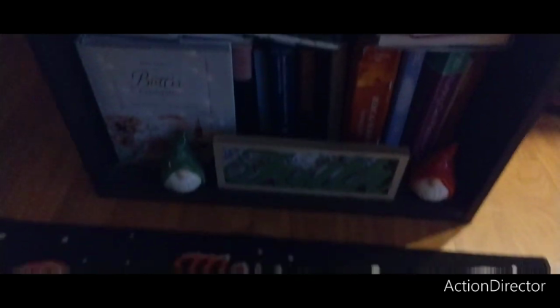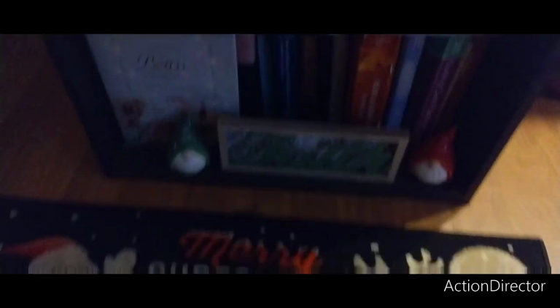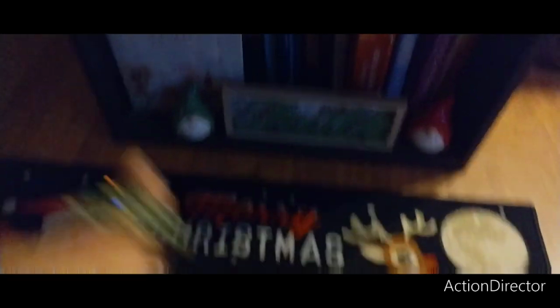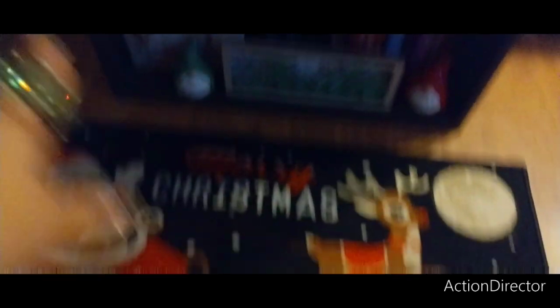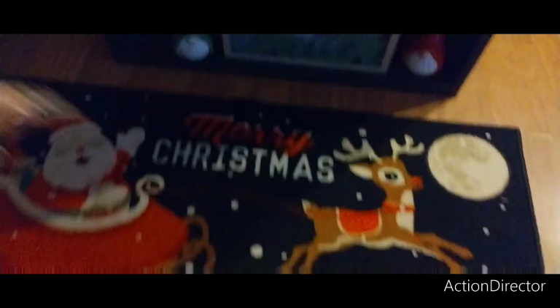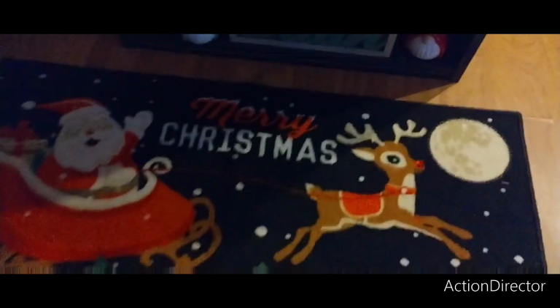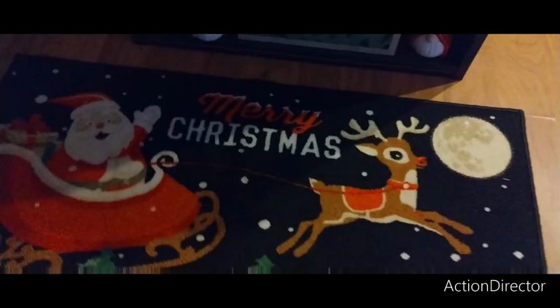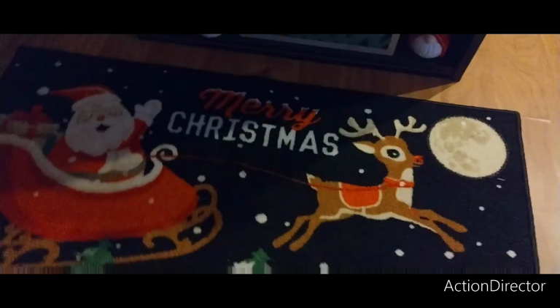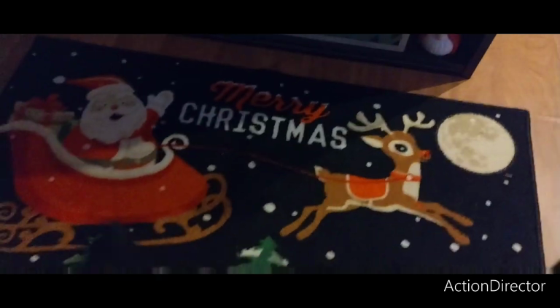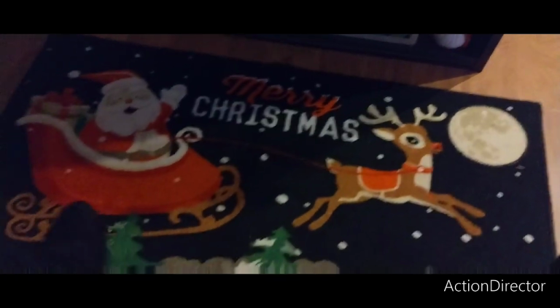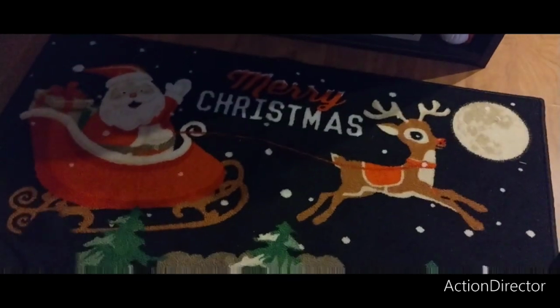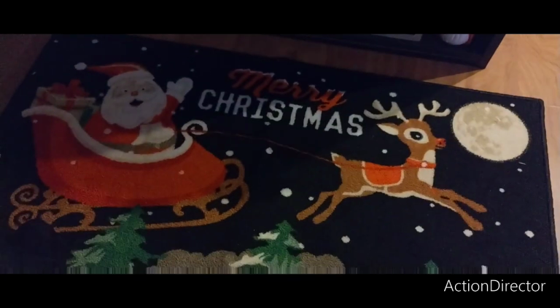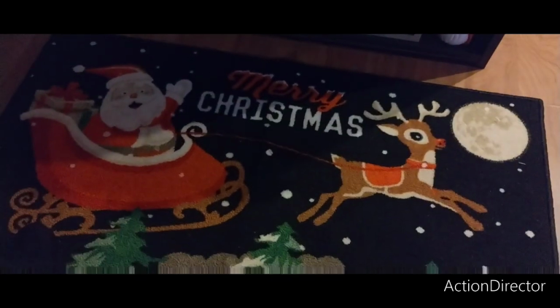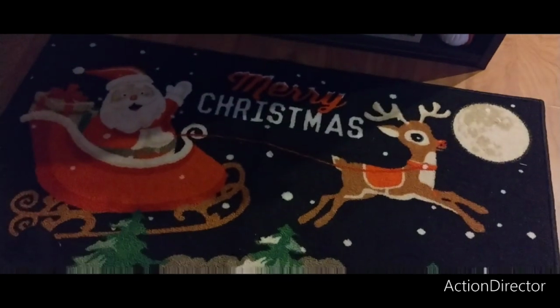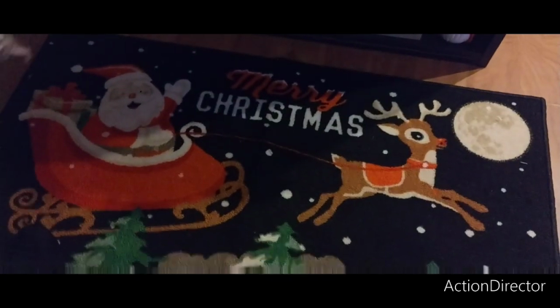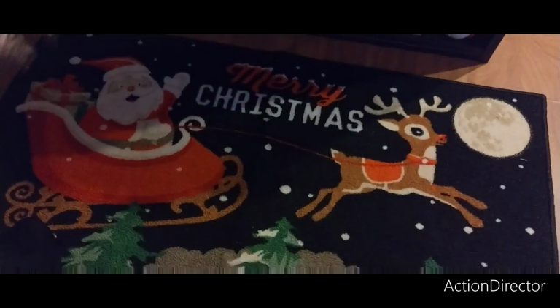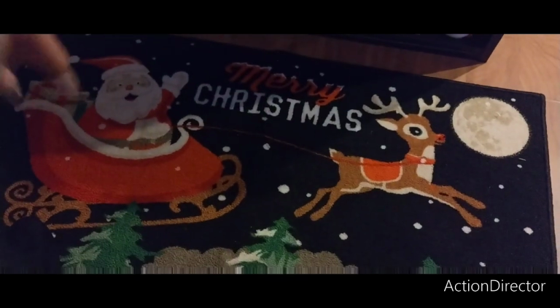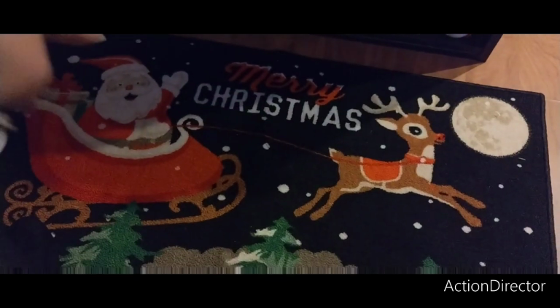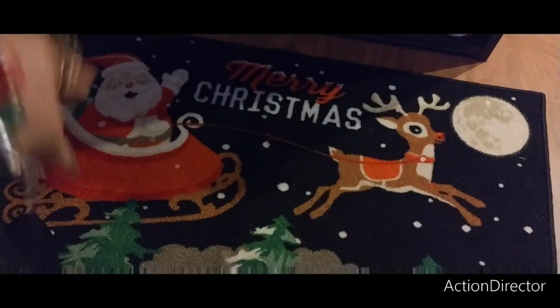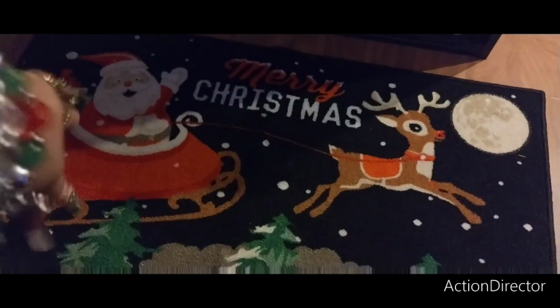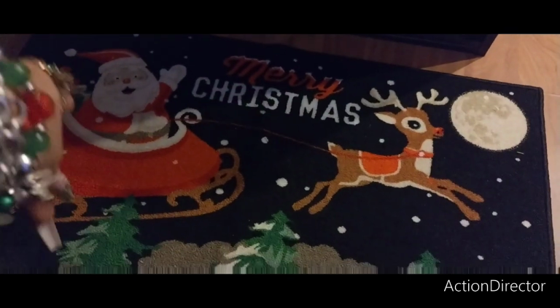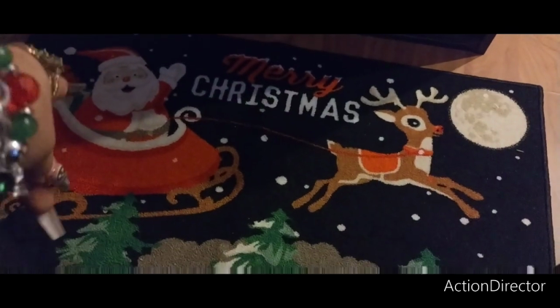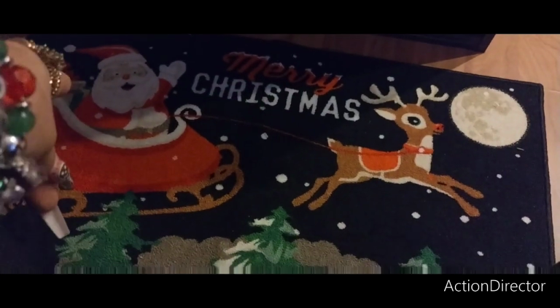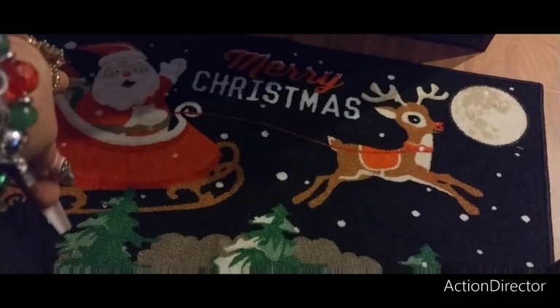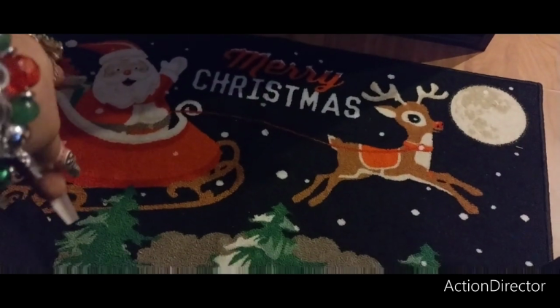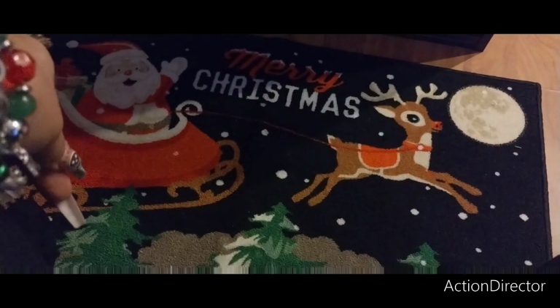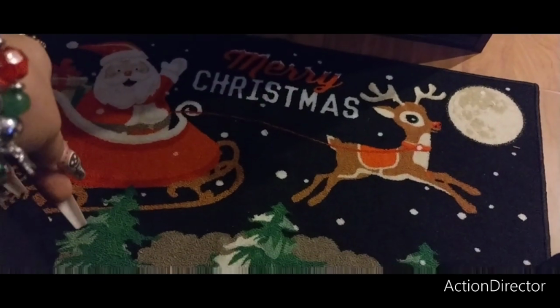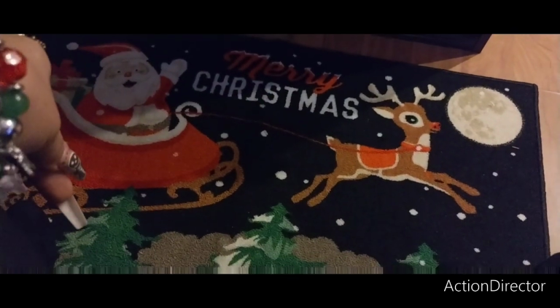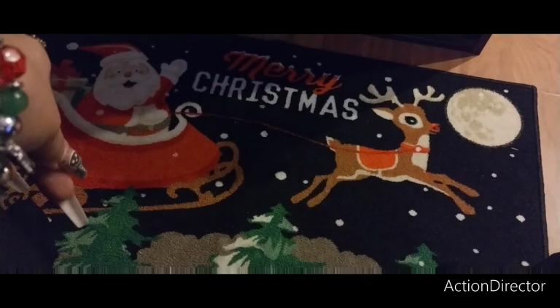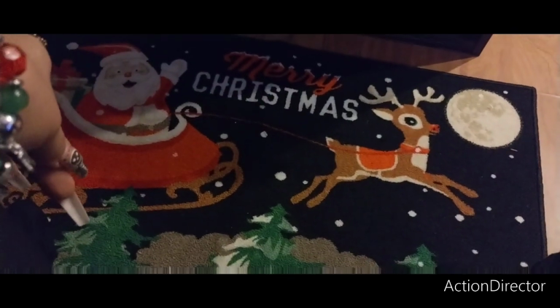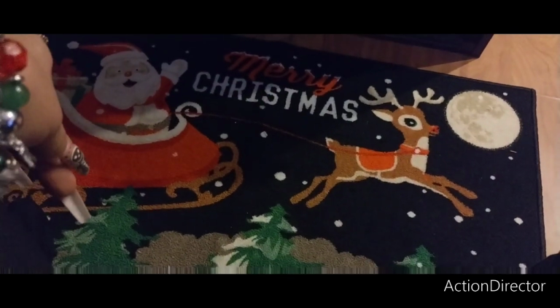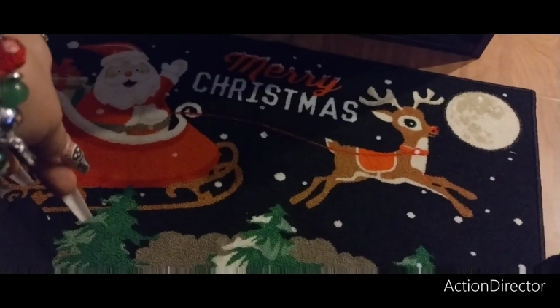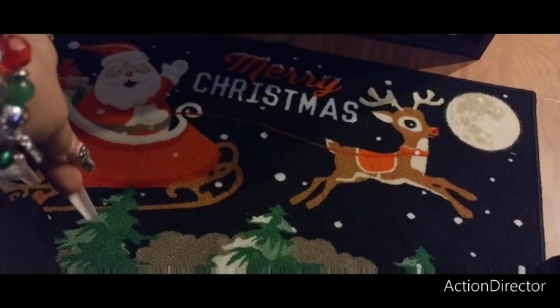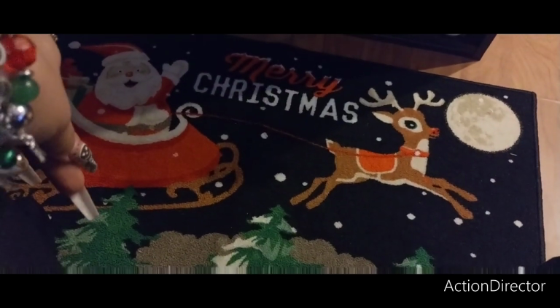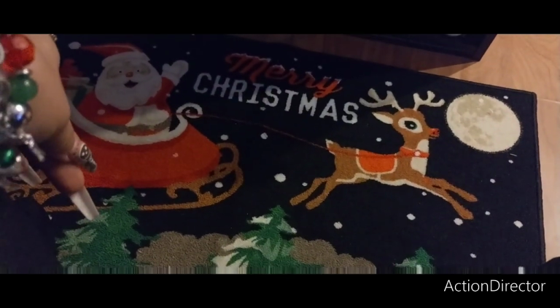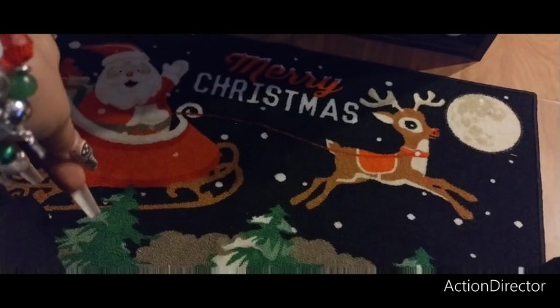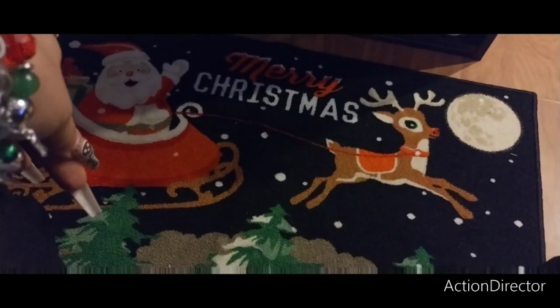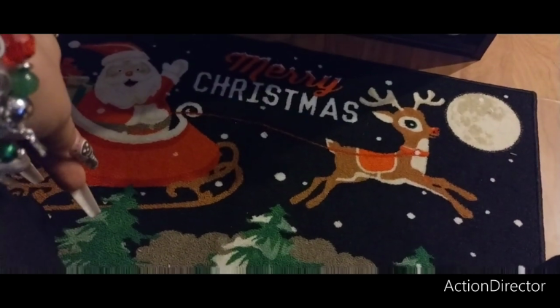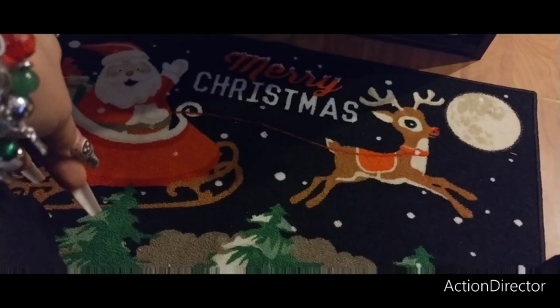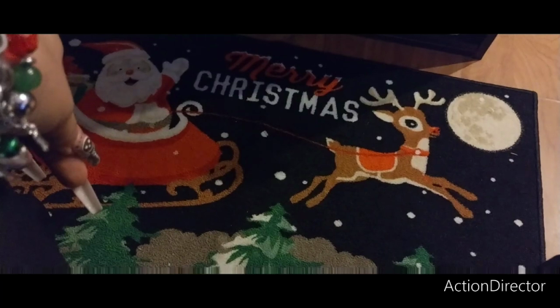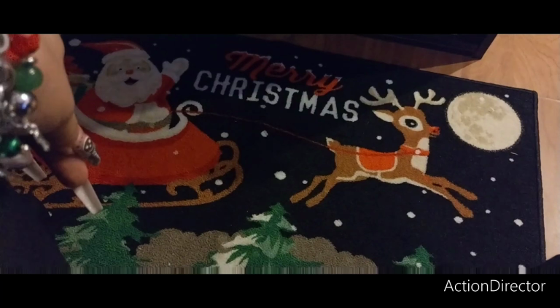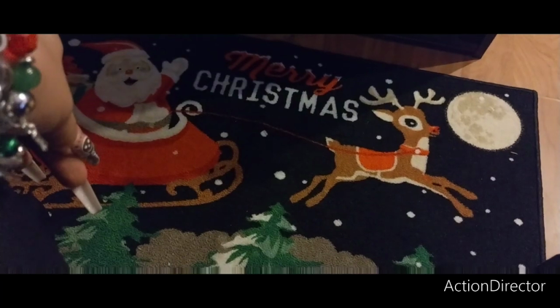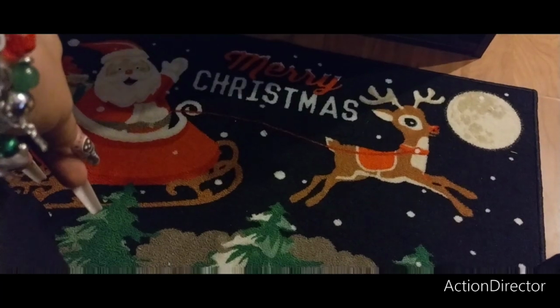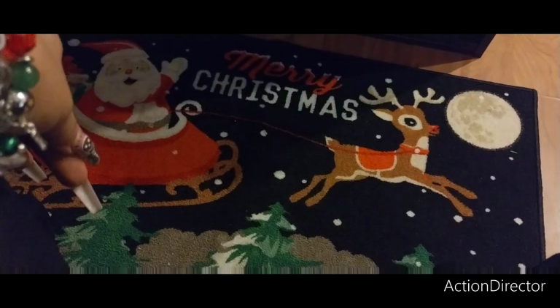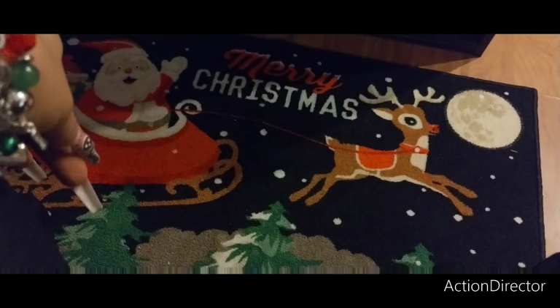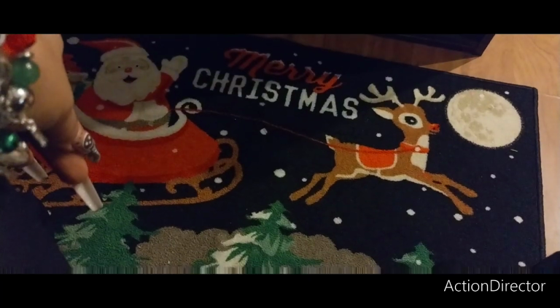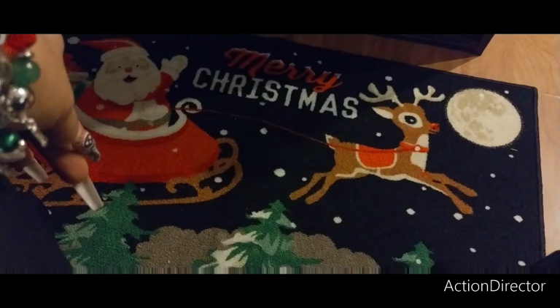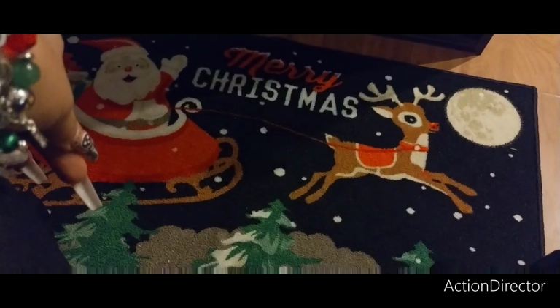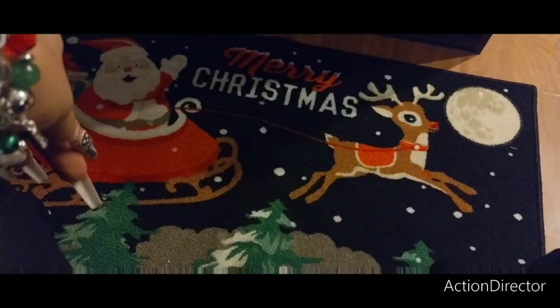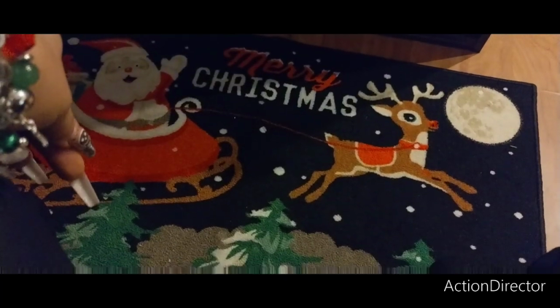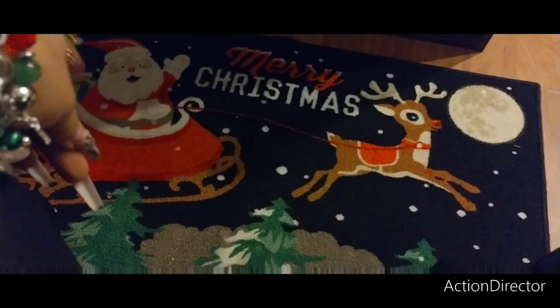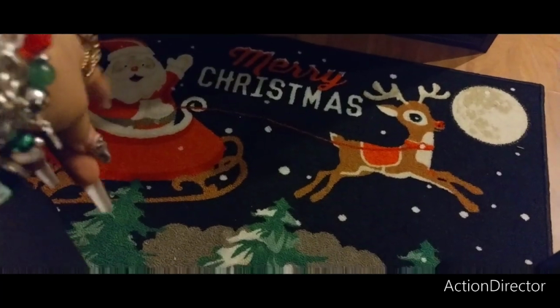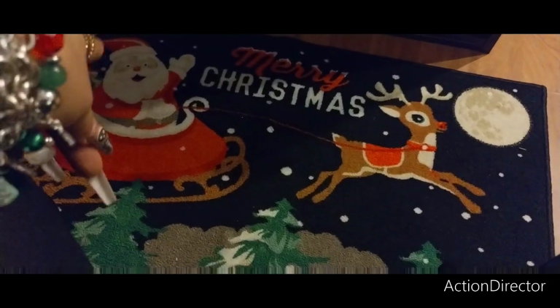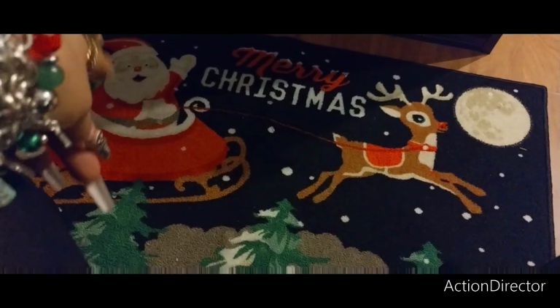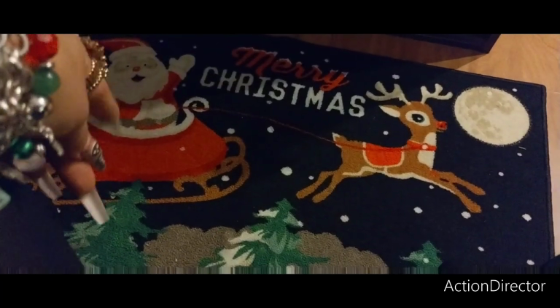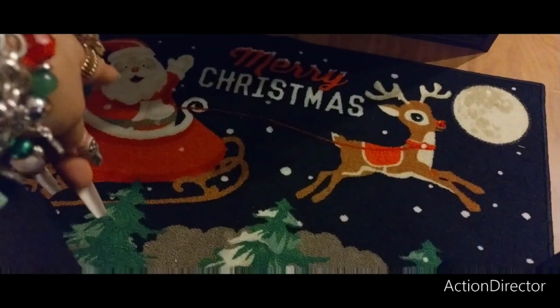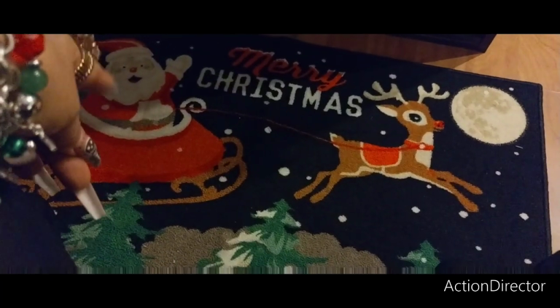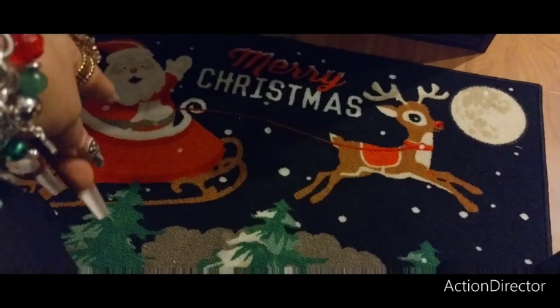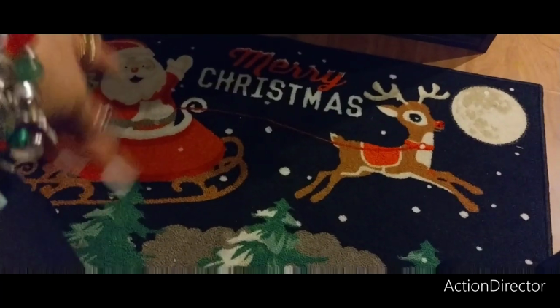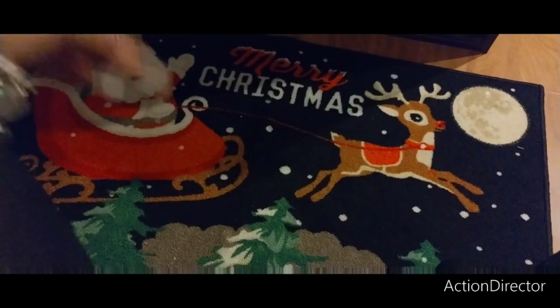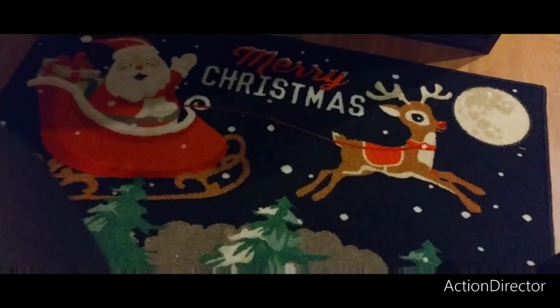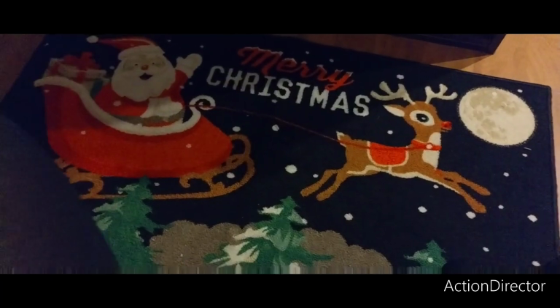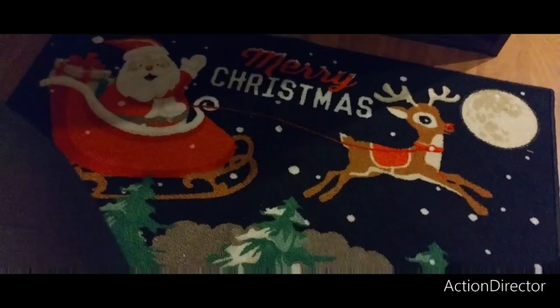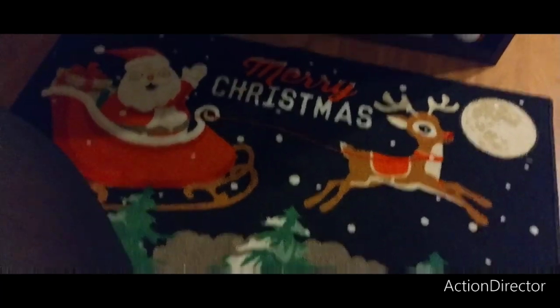And then this is — I want to say Hobby Lobby. Hobby Lobby. This is Hobby Lobby.